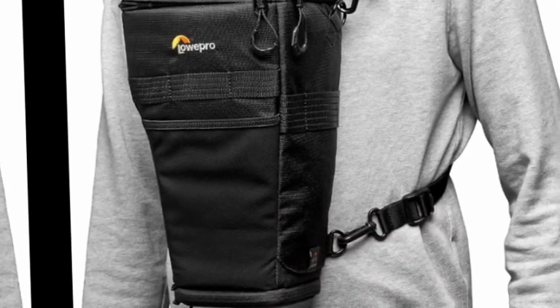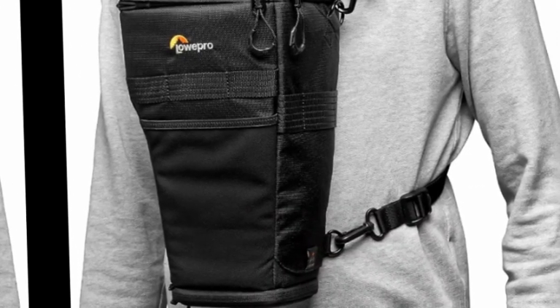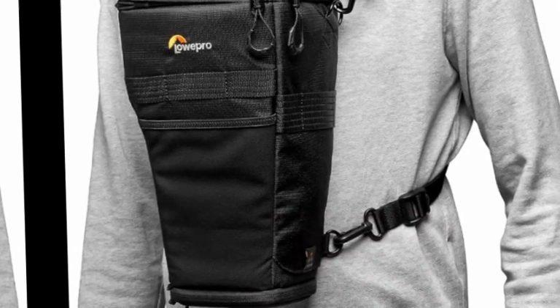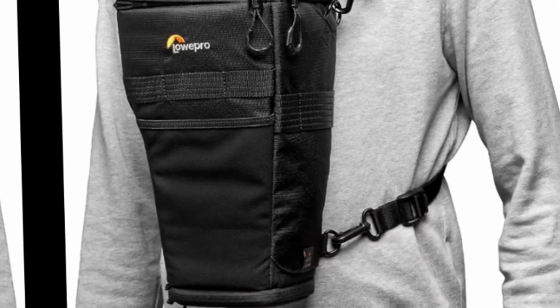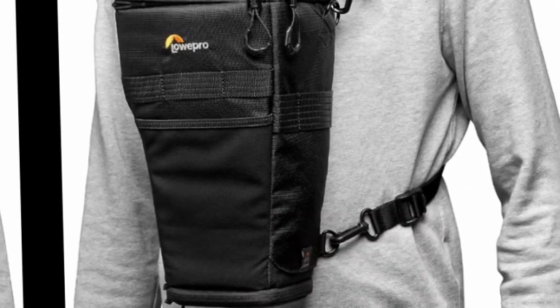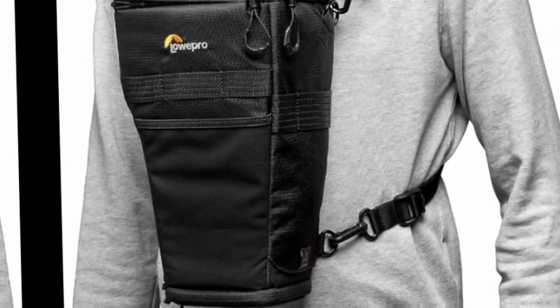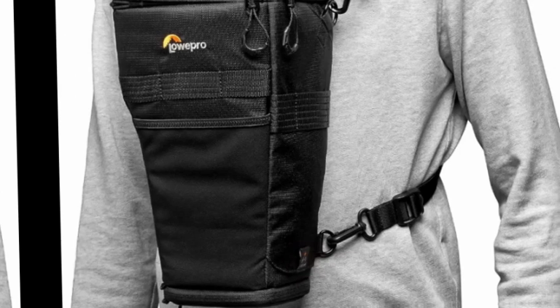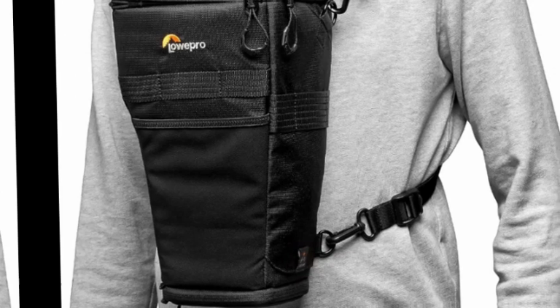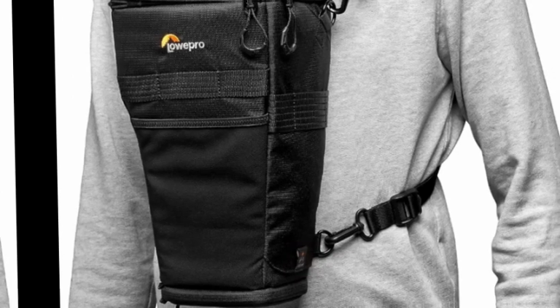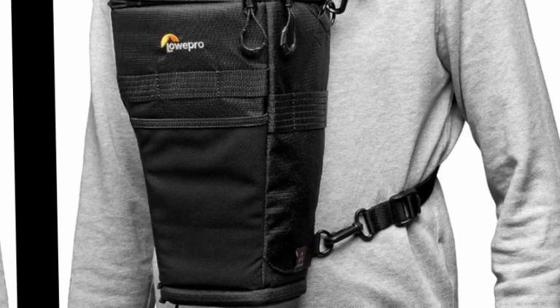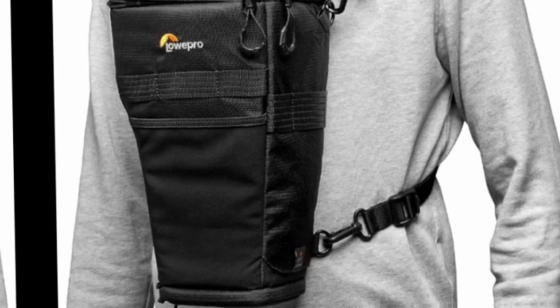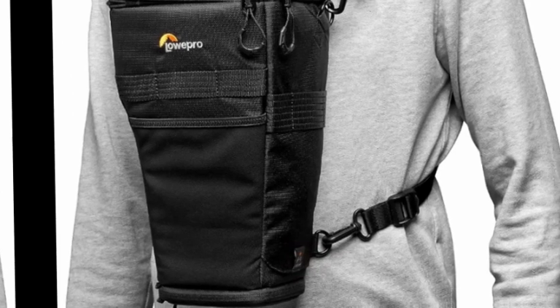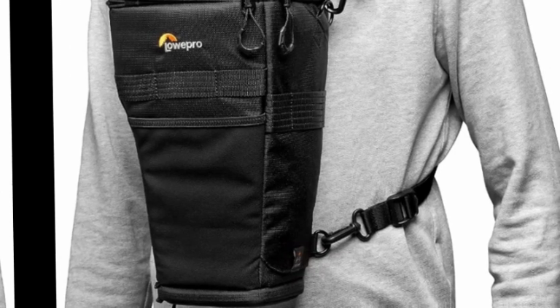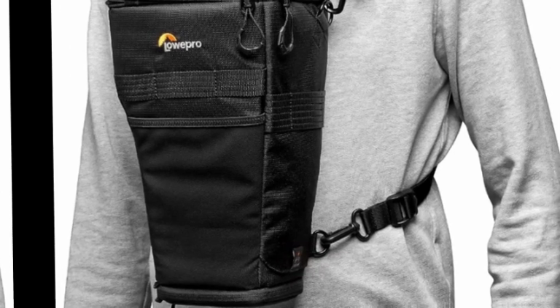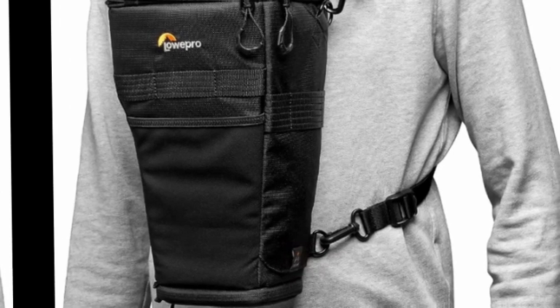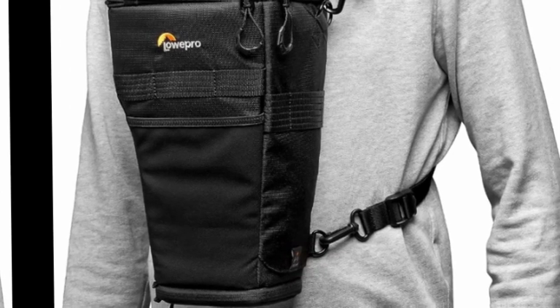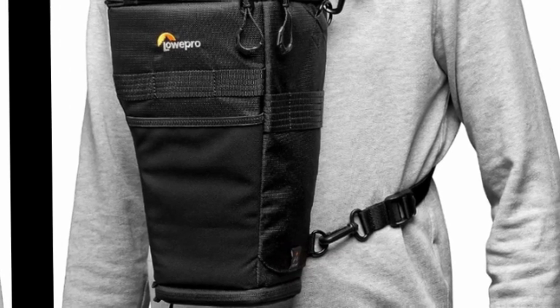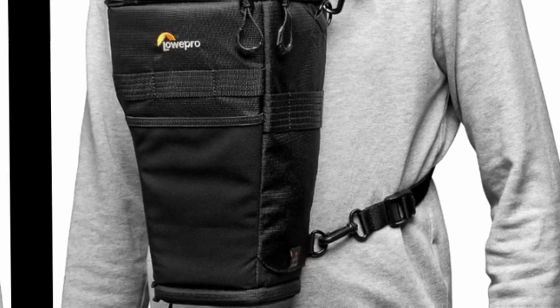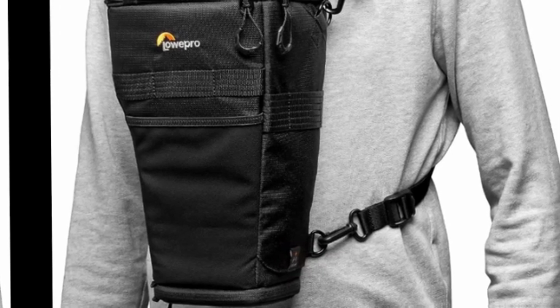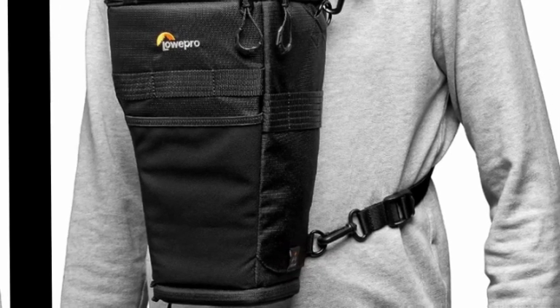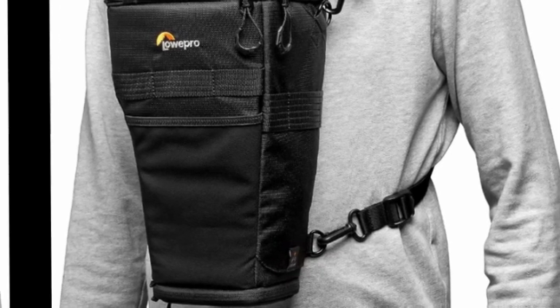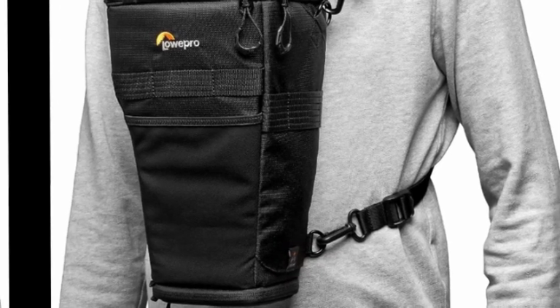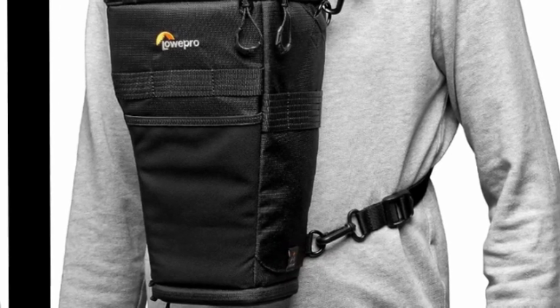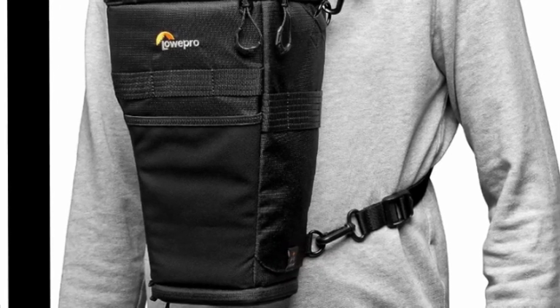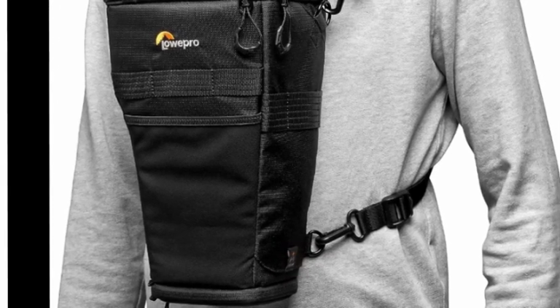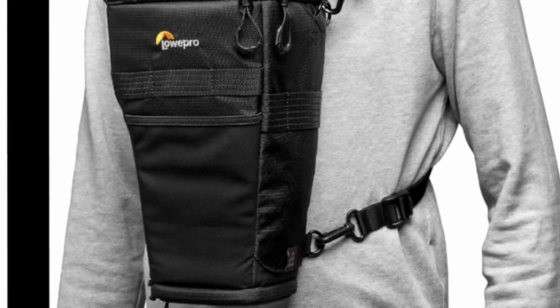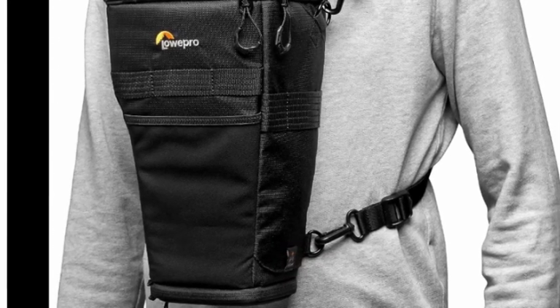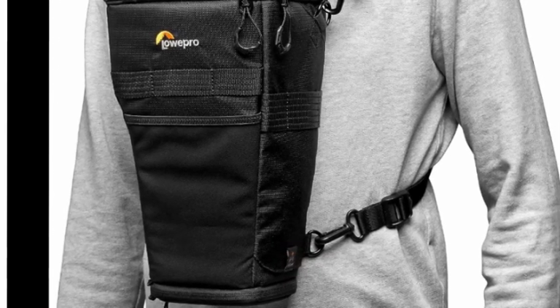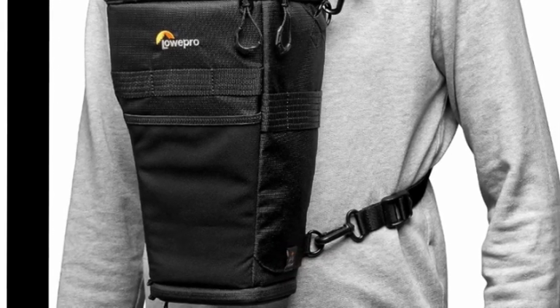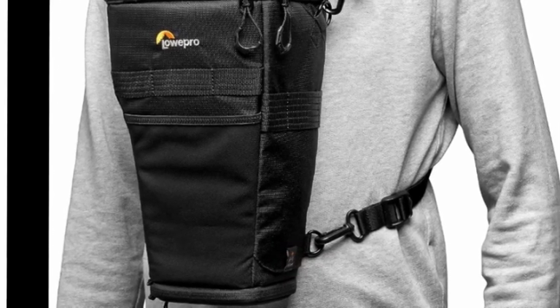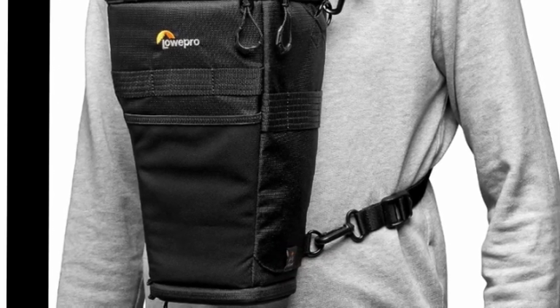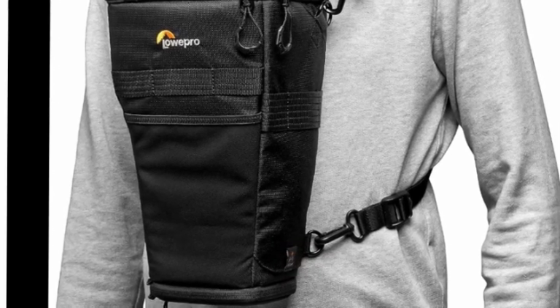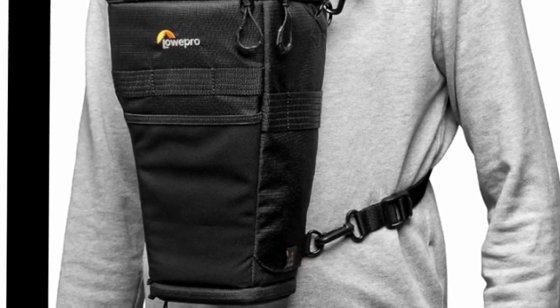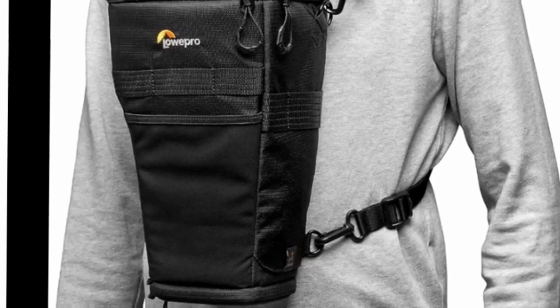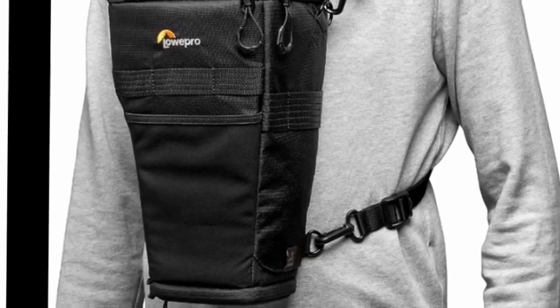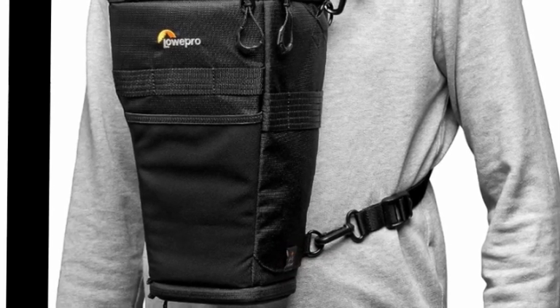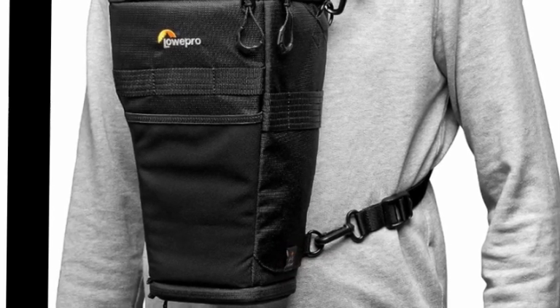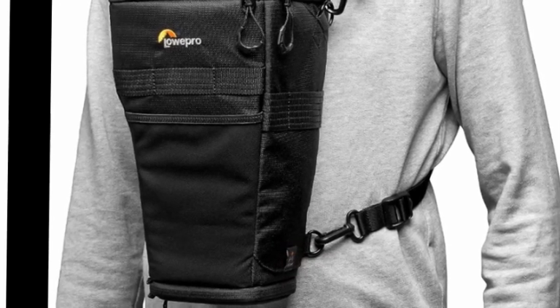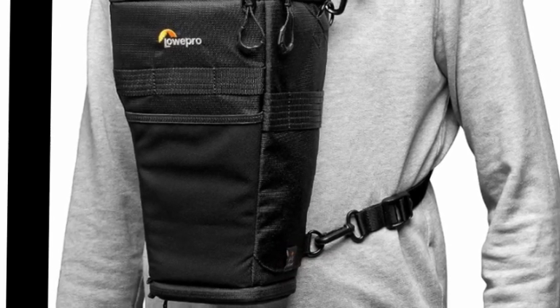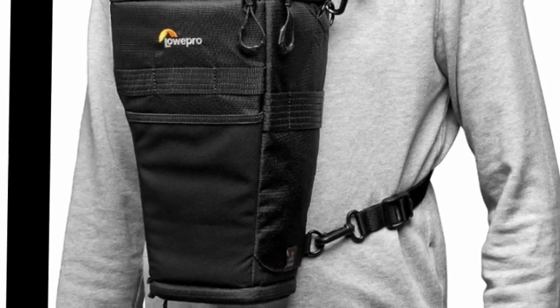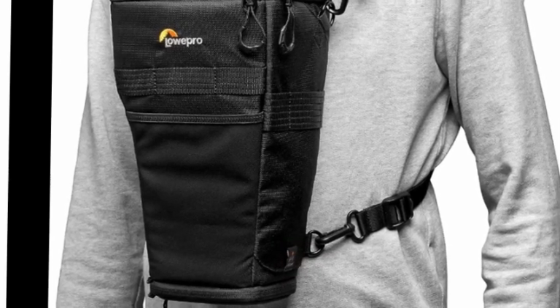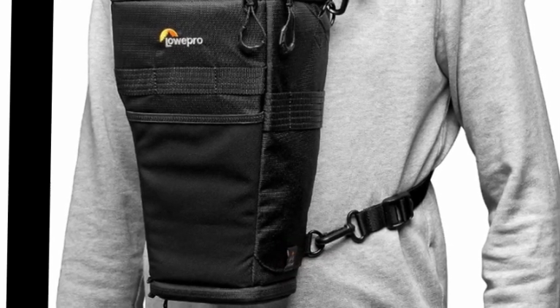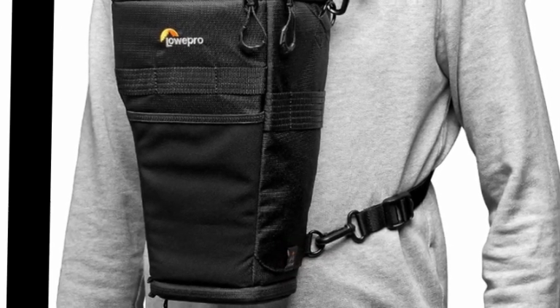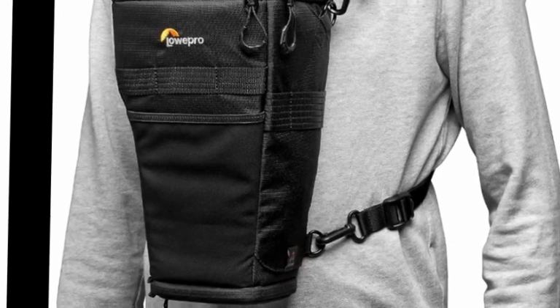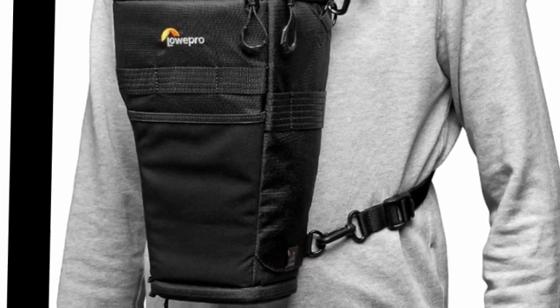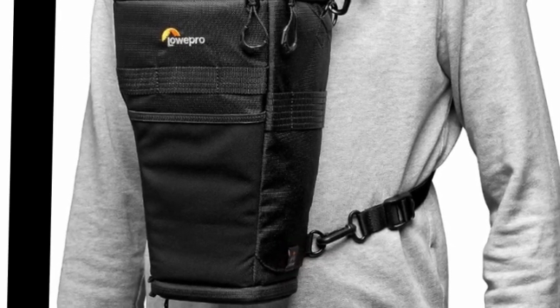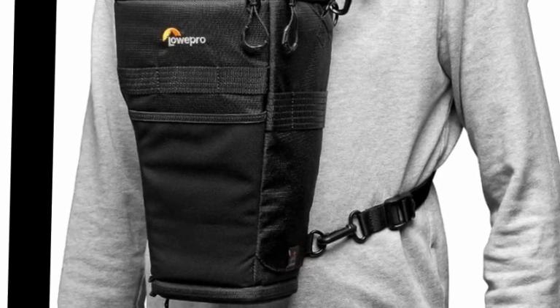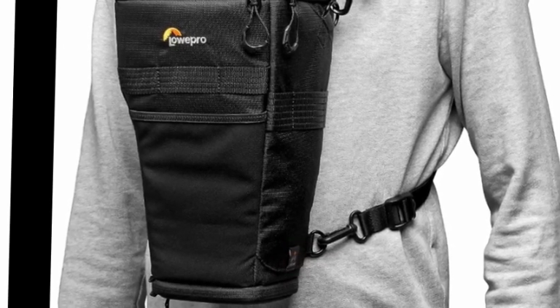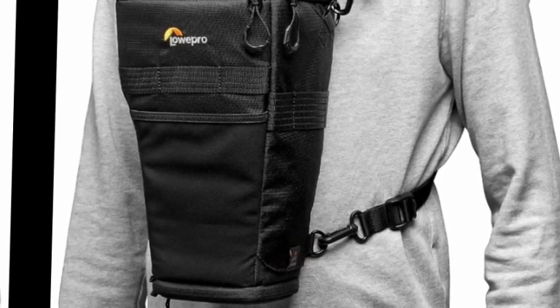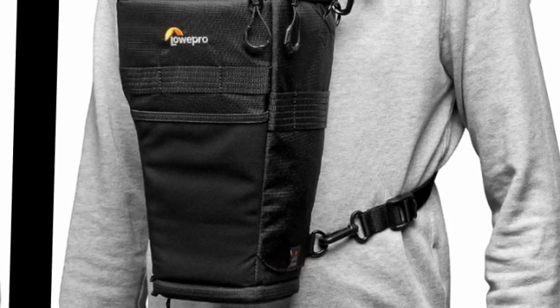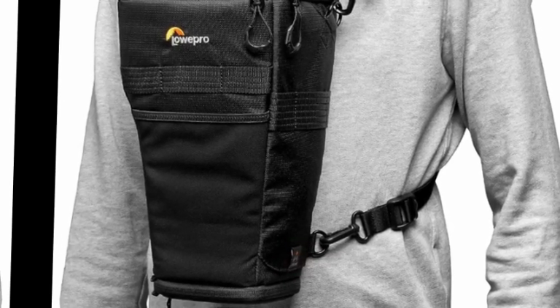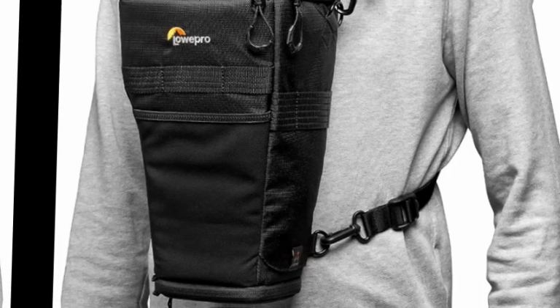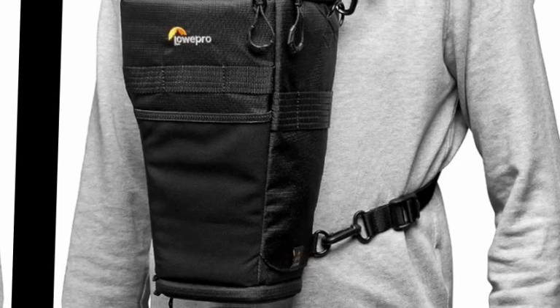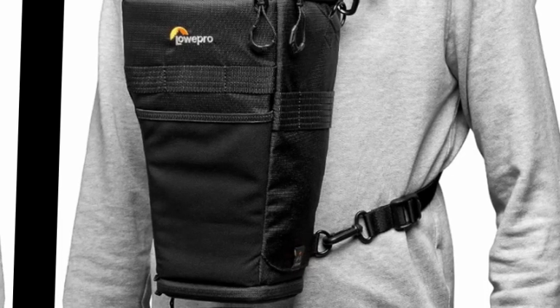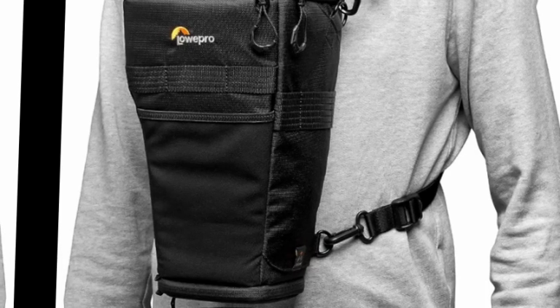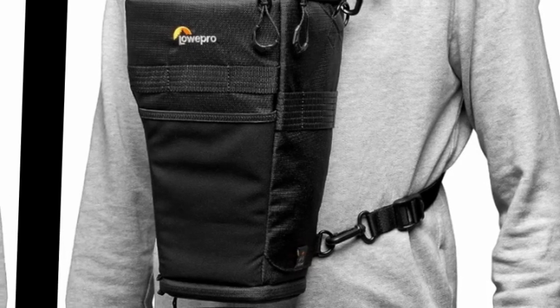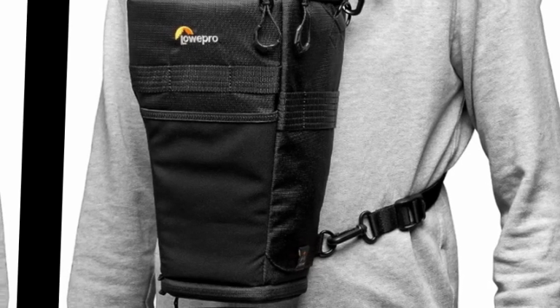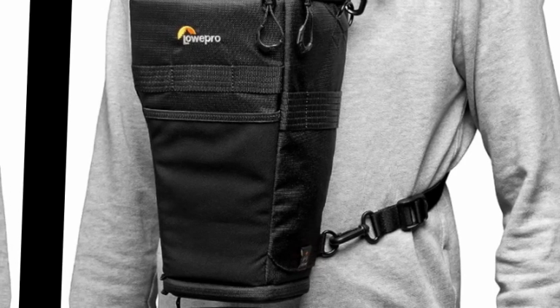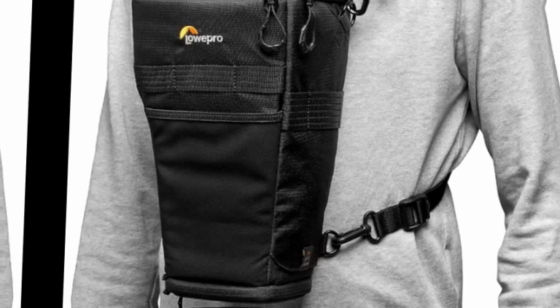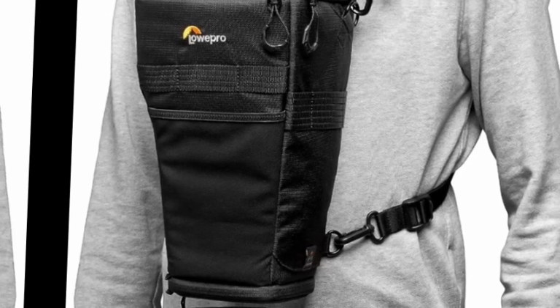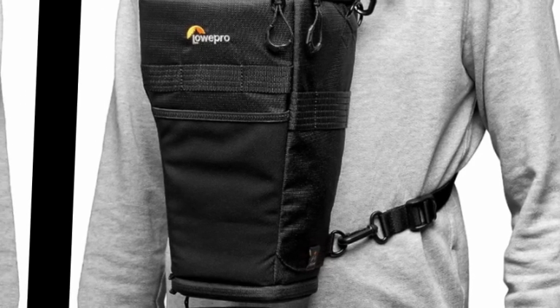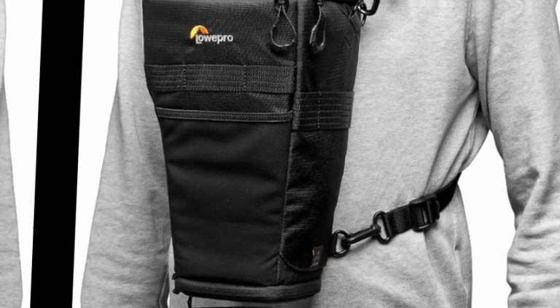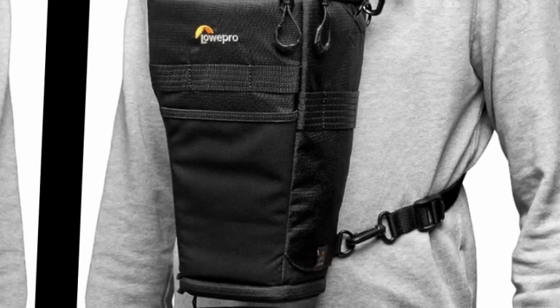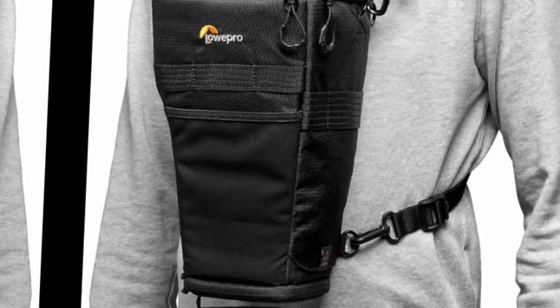The chest harness can be worn under a backpack harness. Extreme protection: all-weather cover protects gear from rain, snow, dust, and sand. ProTactic modular compatibility is compatible with ProTactic series modular accessories but does not work with ProTactic quick straps.